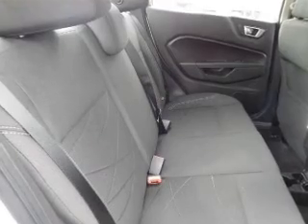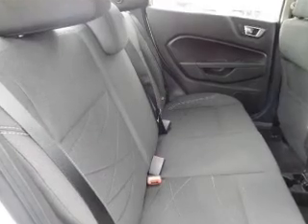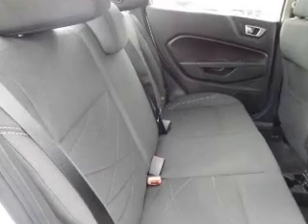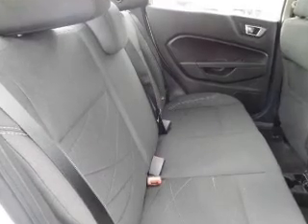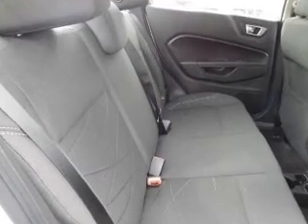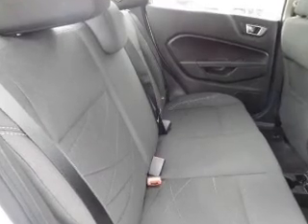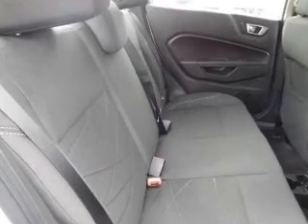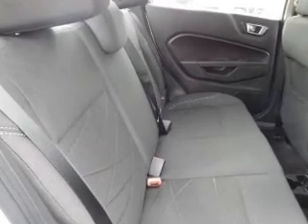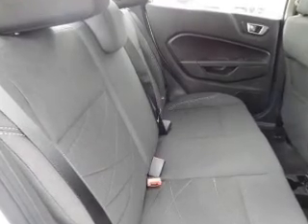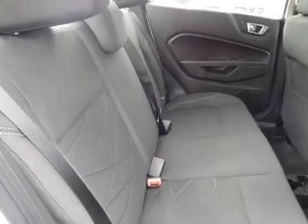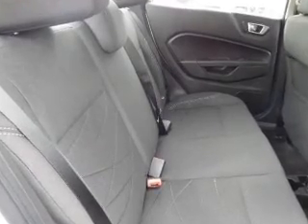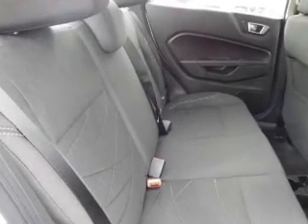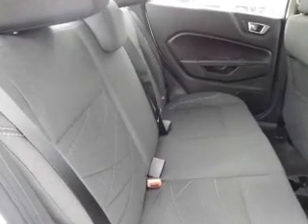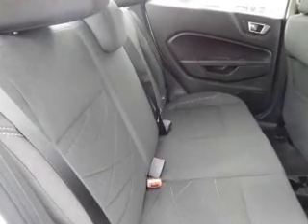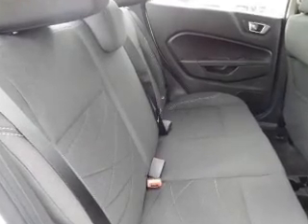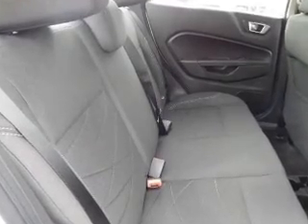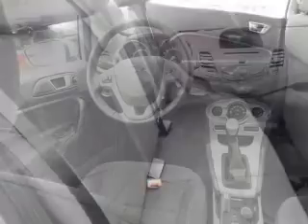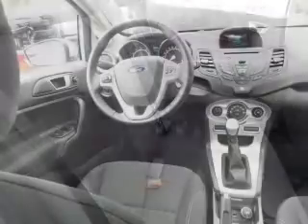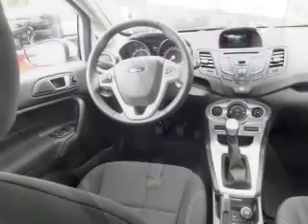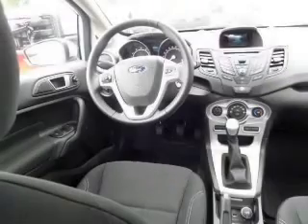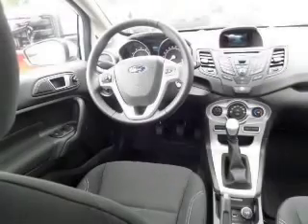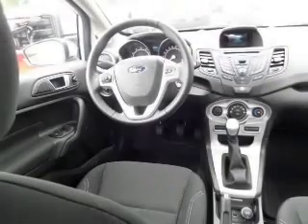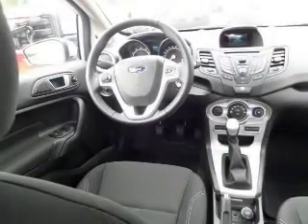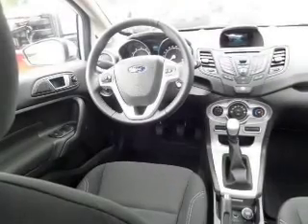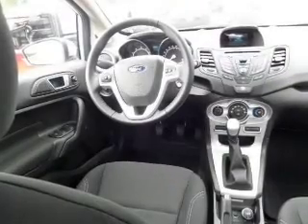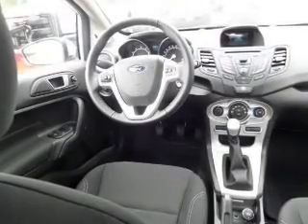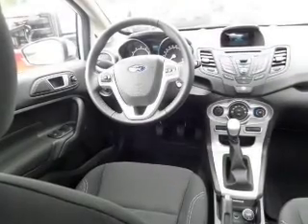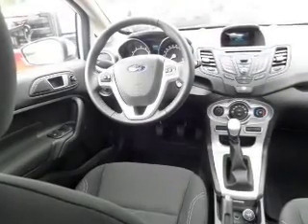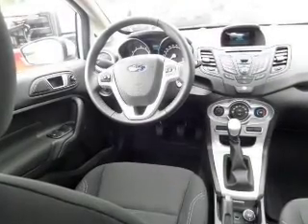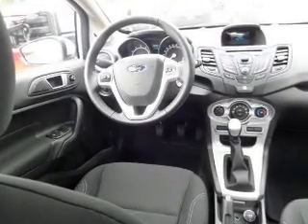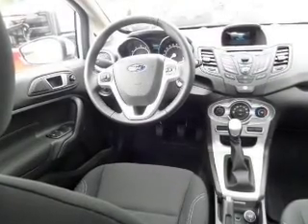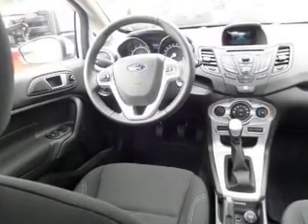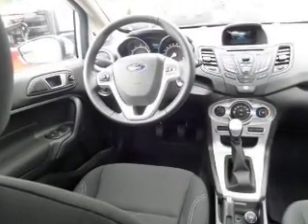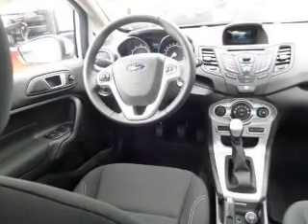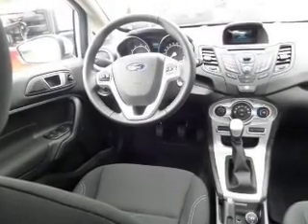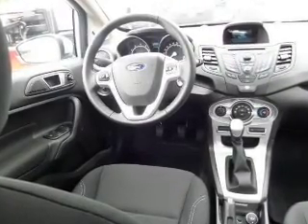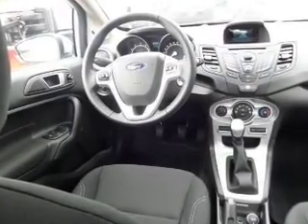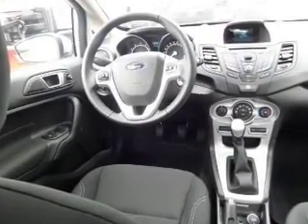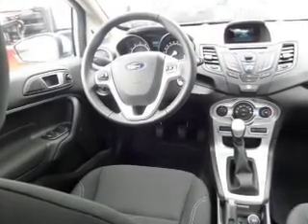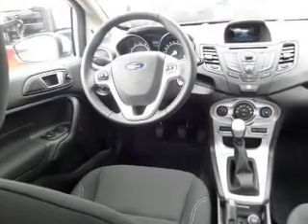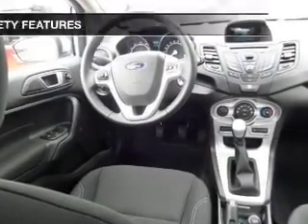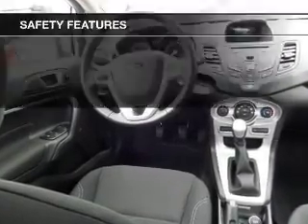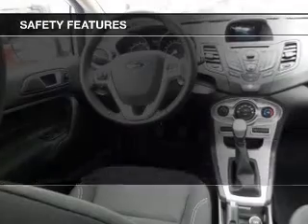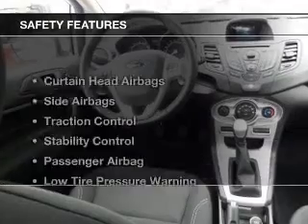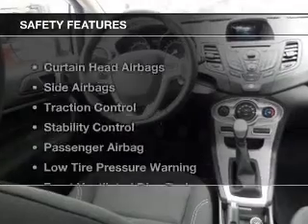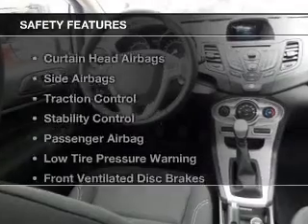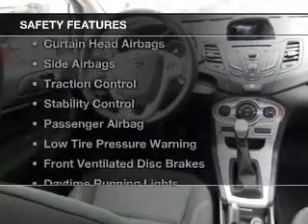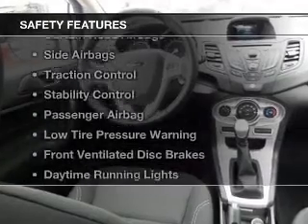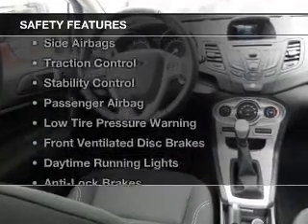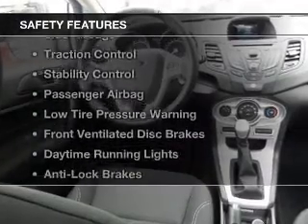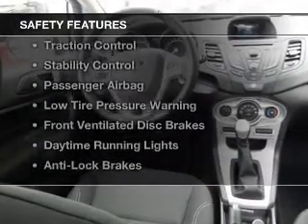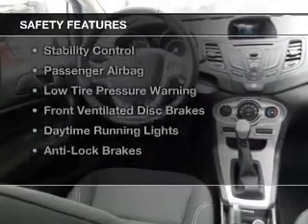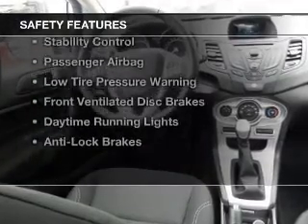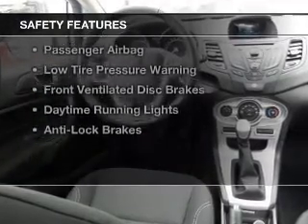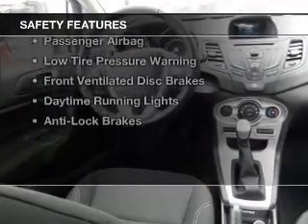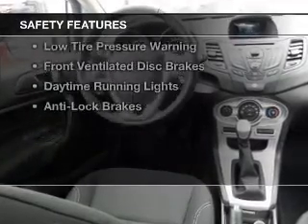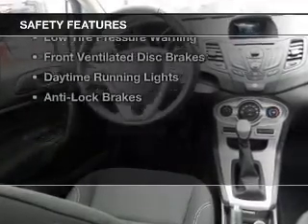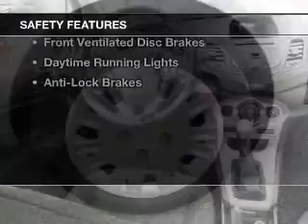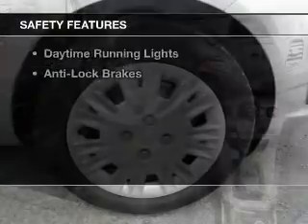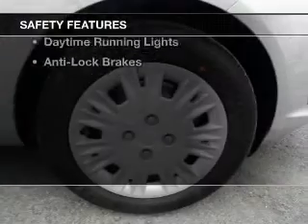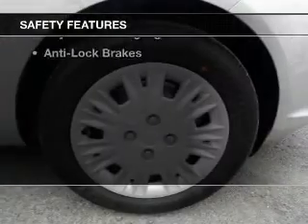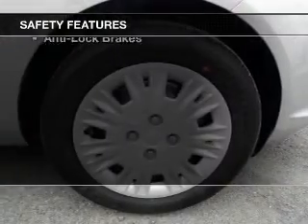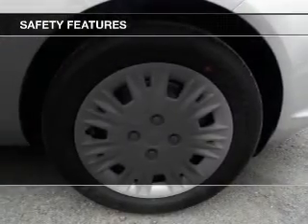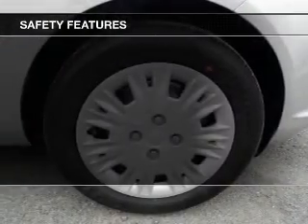An alarm system, cruise control, keyless entry, and split rear seats. Safety was made a priority with these features.